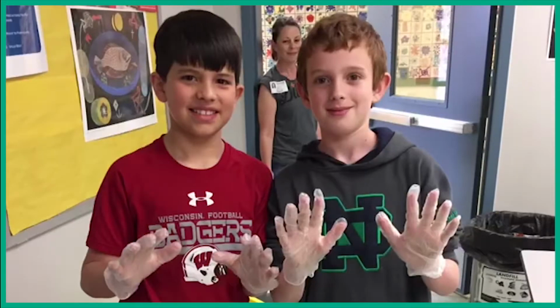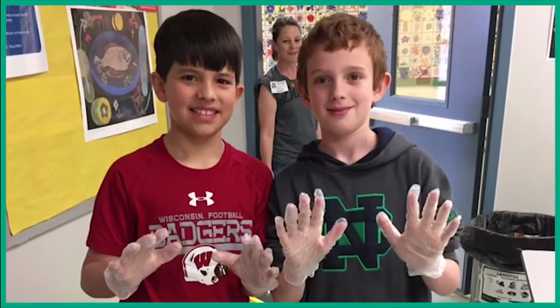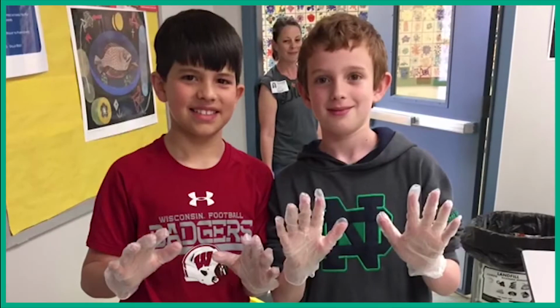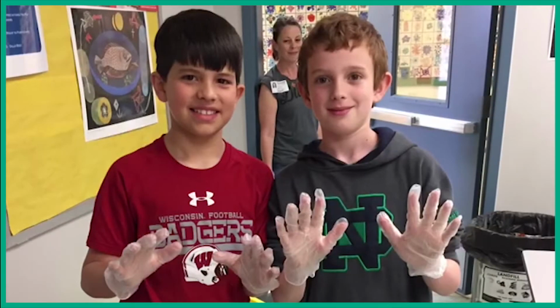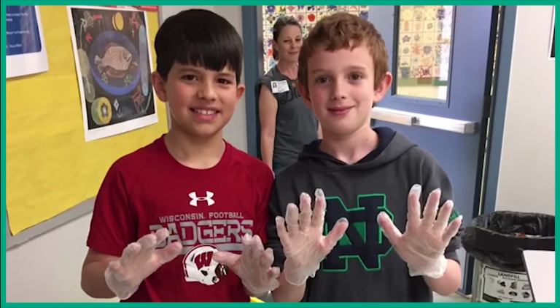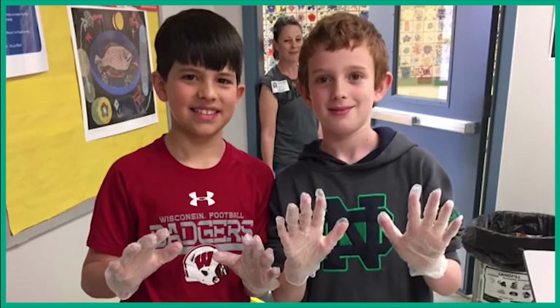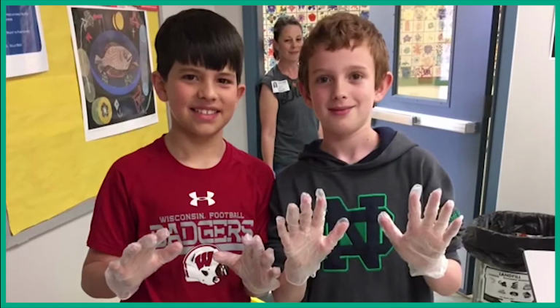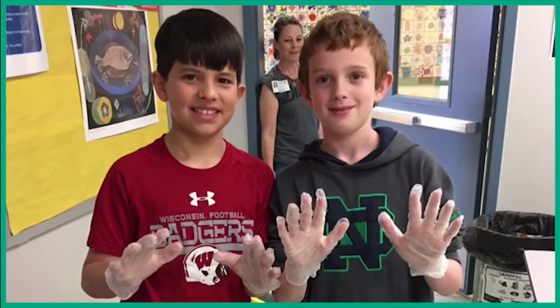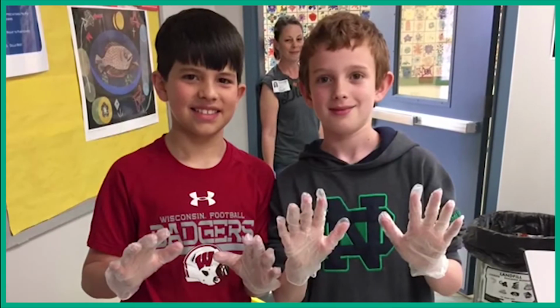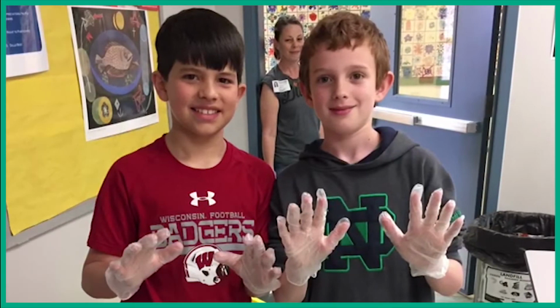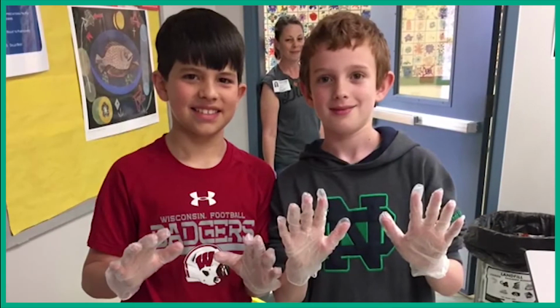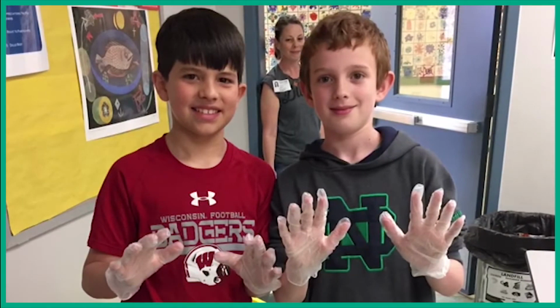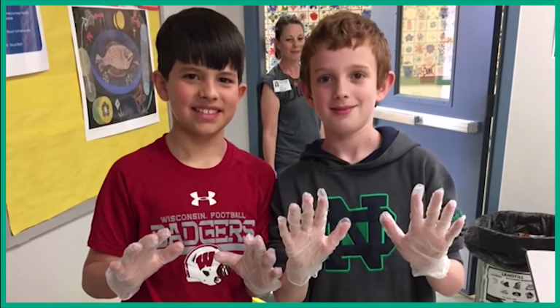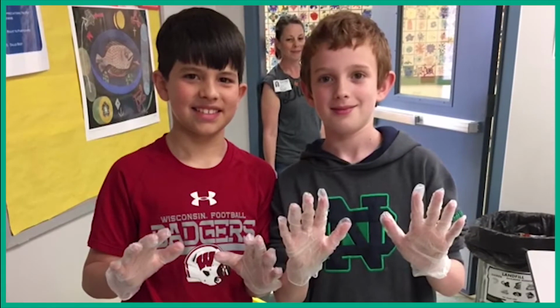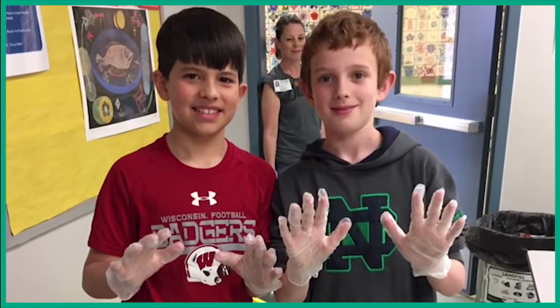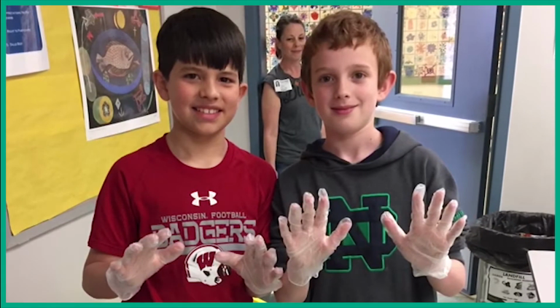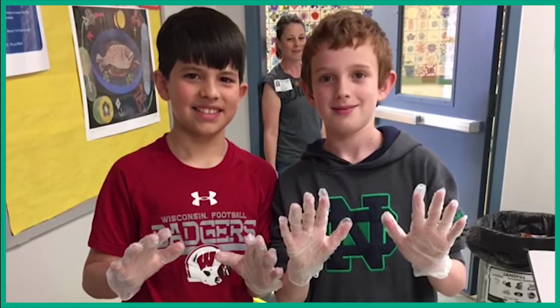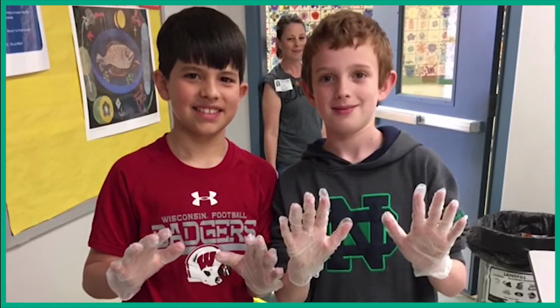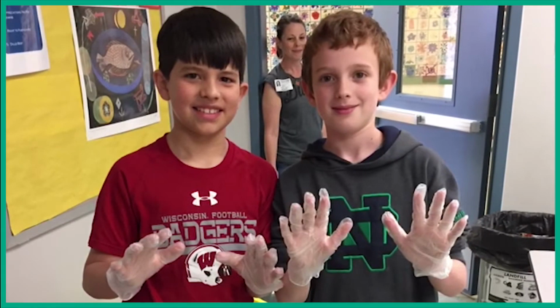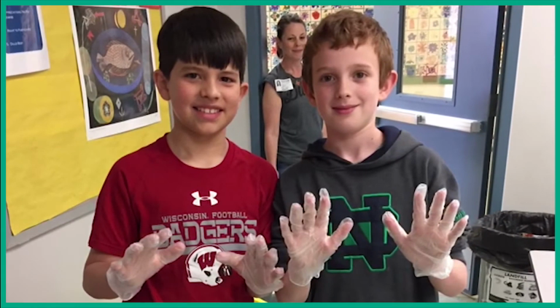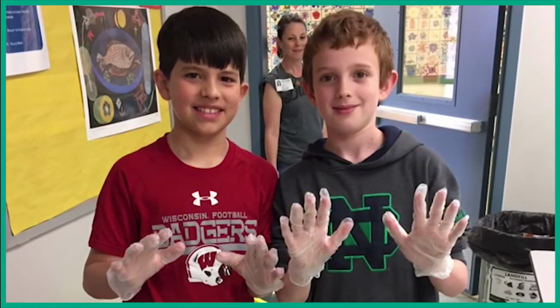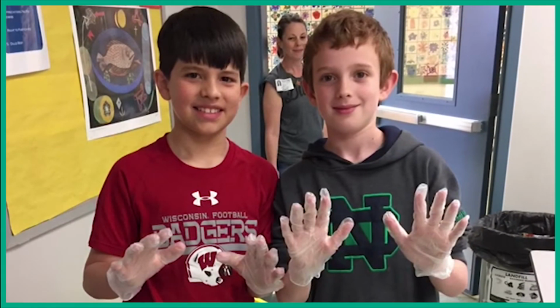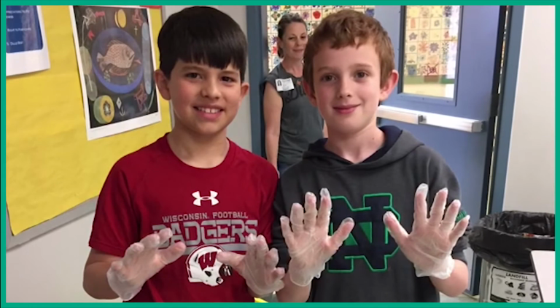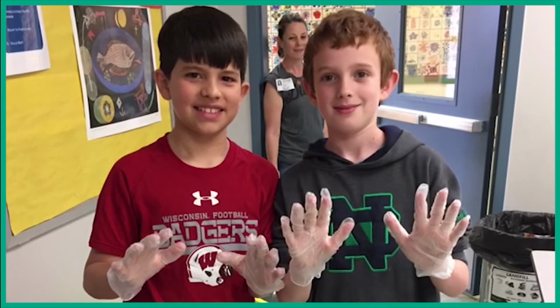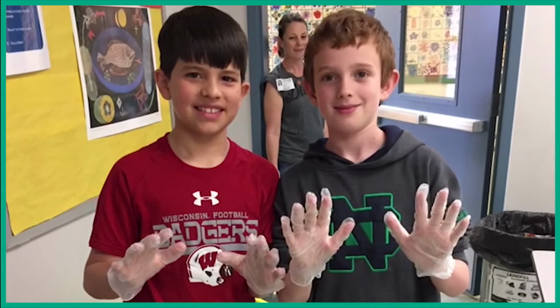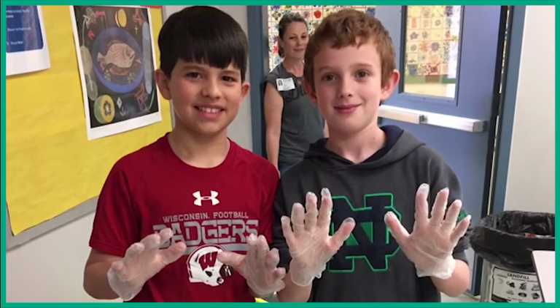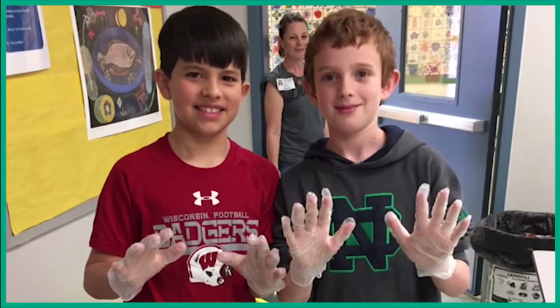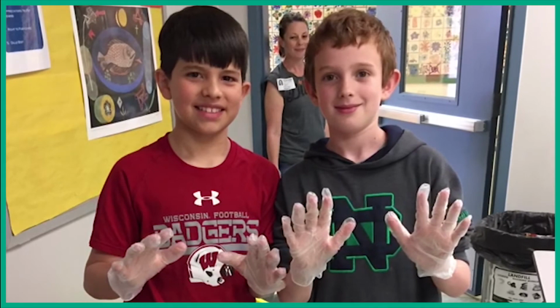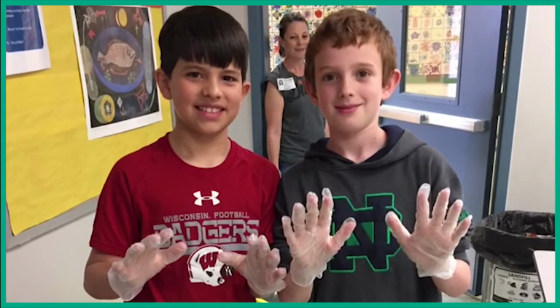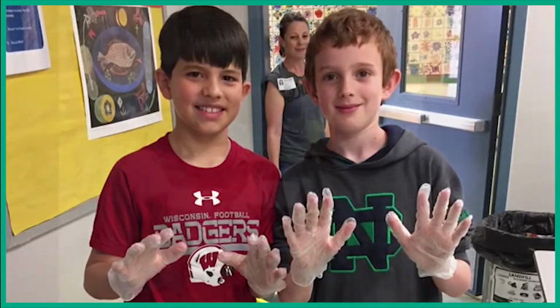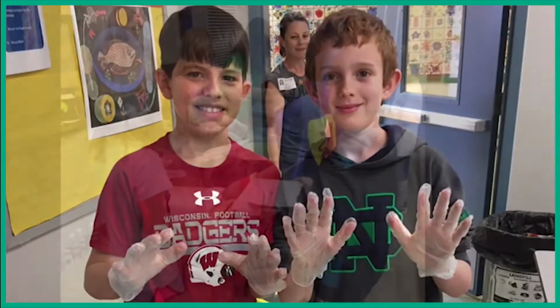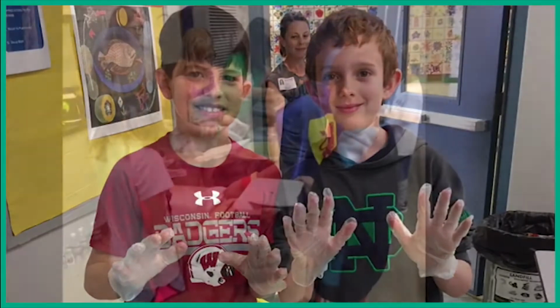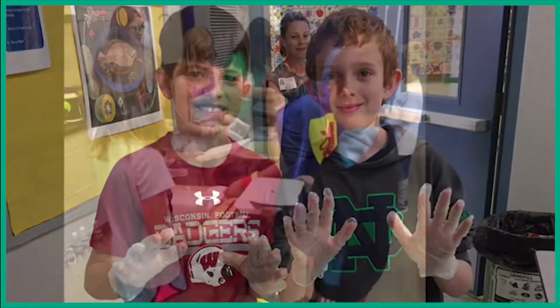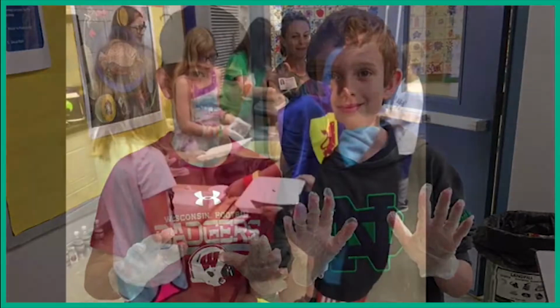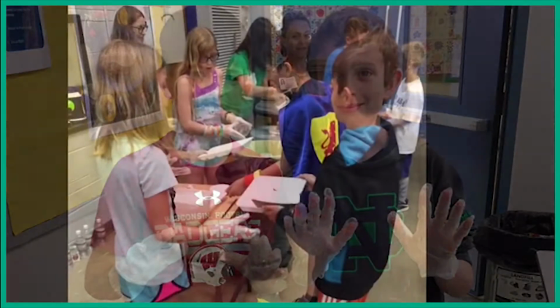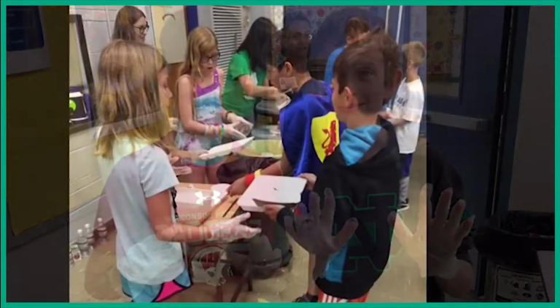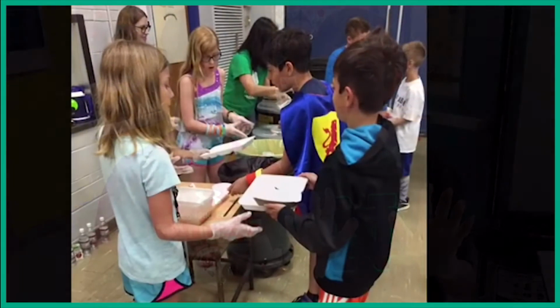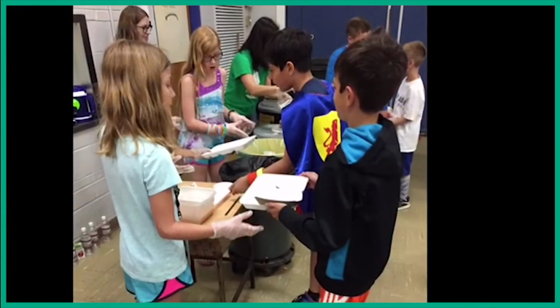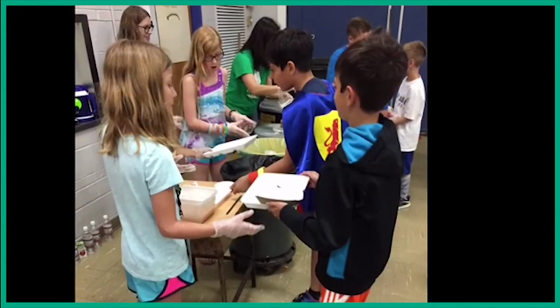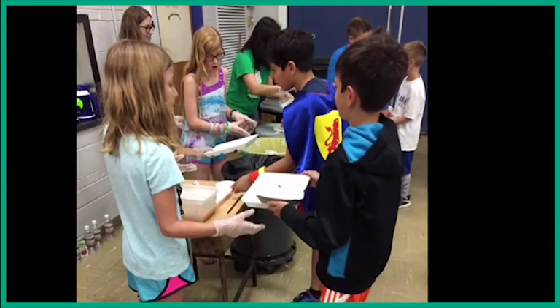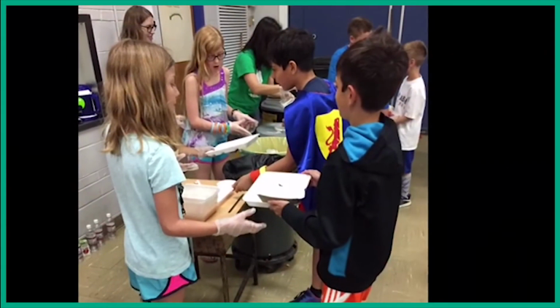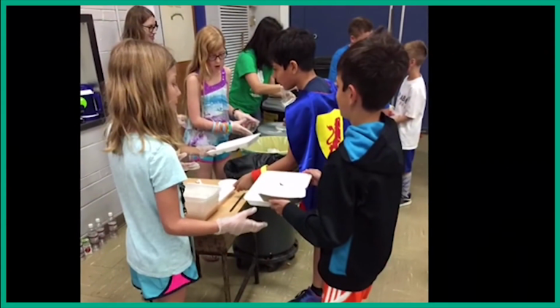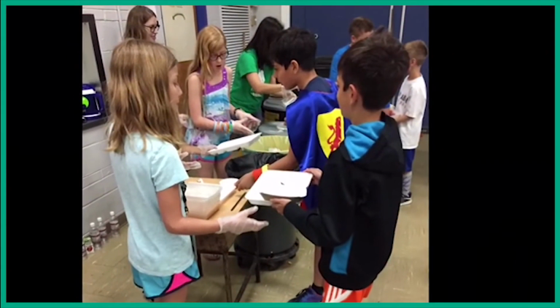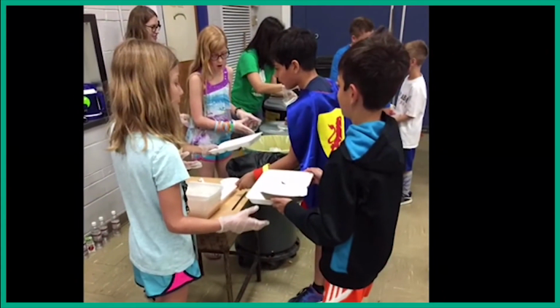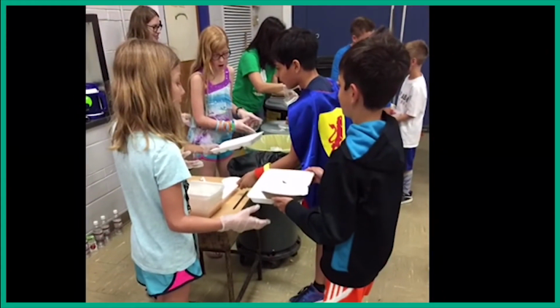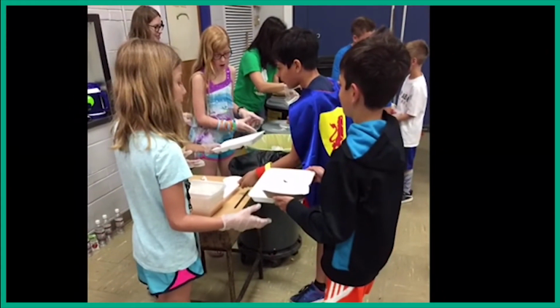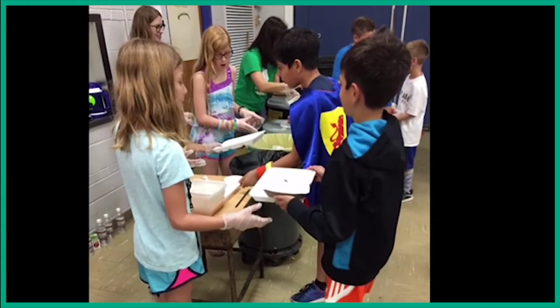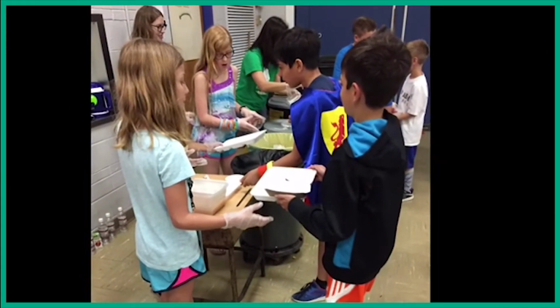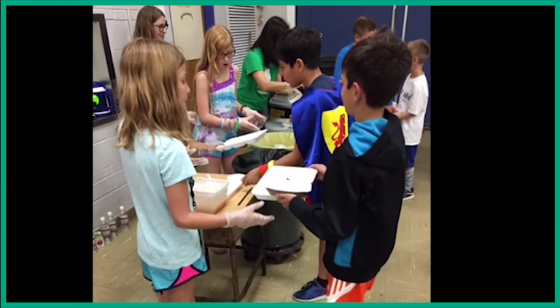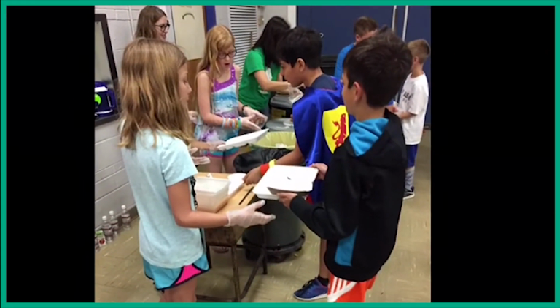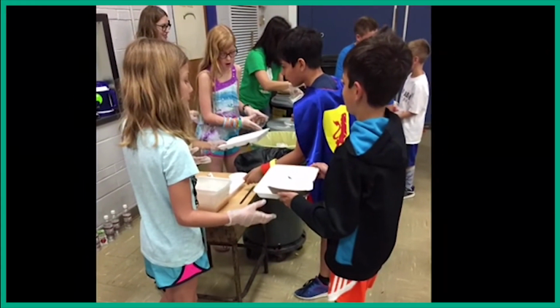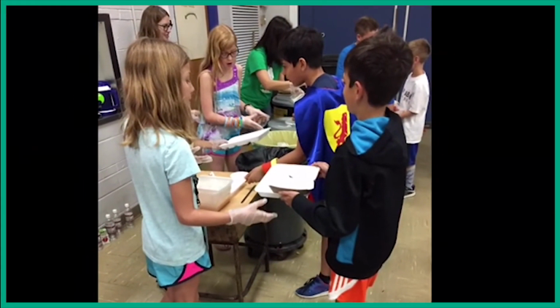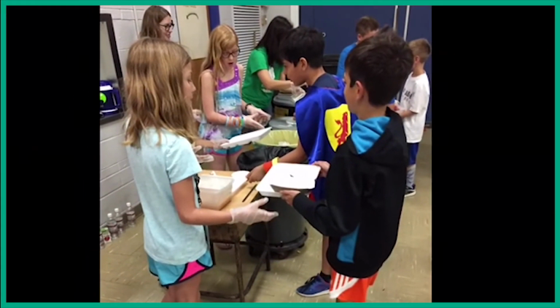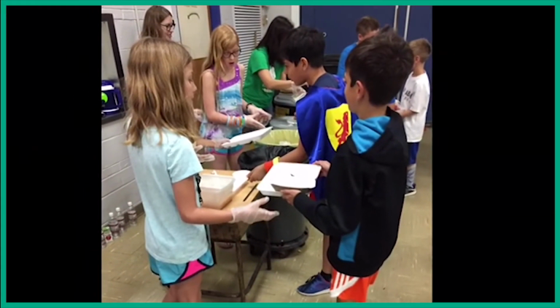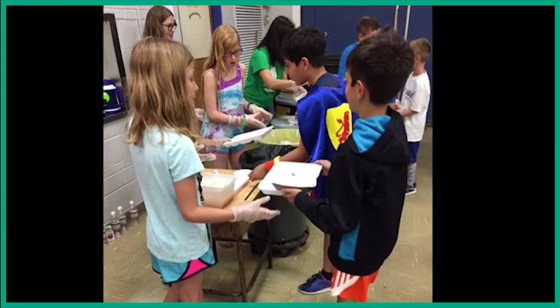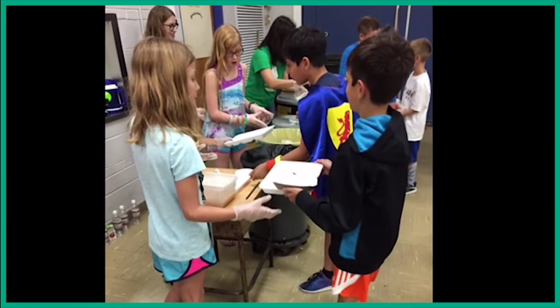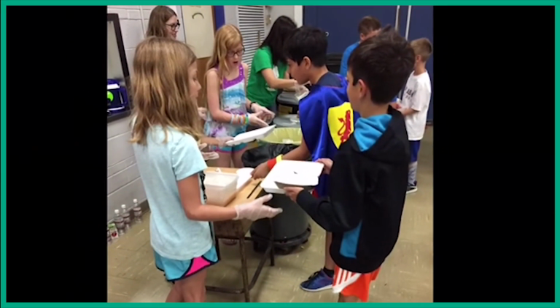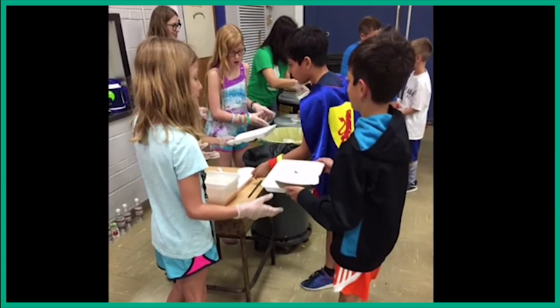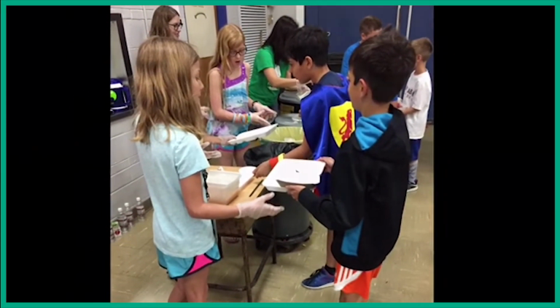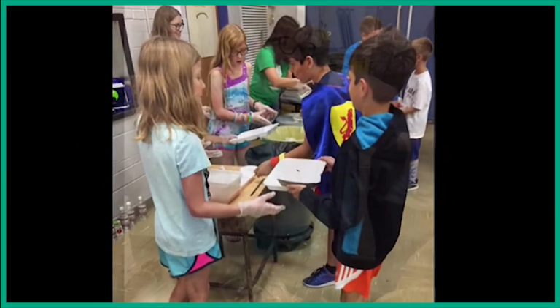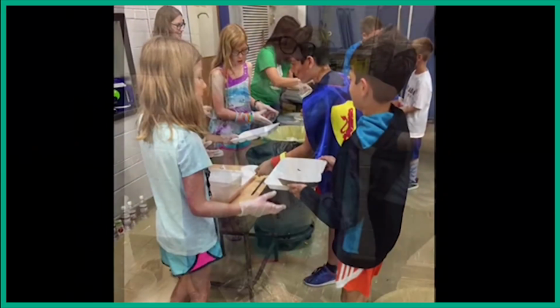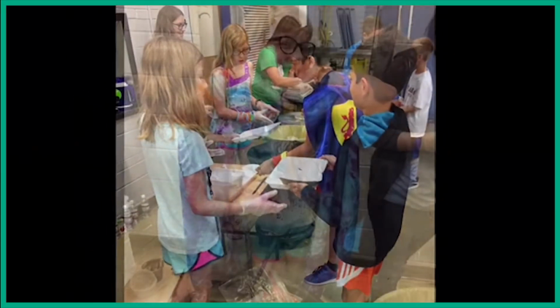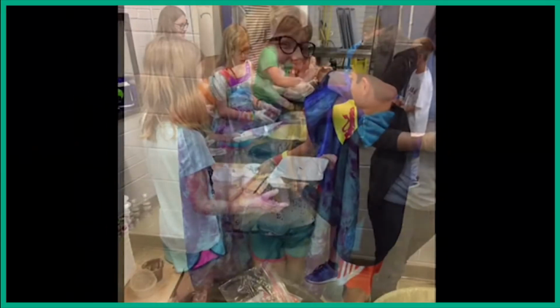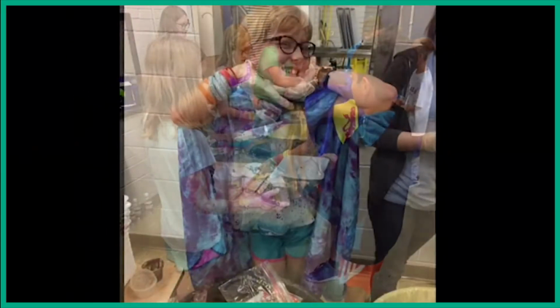We decided to get our hands dirty and conduct a waste audit to calculate all of the lunch waste we create in one day.